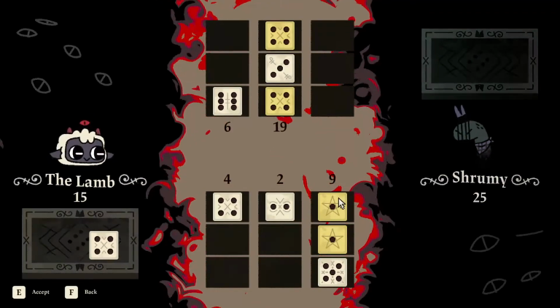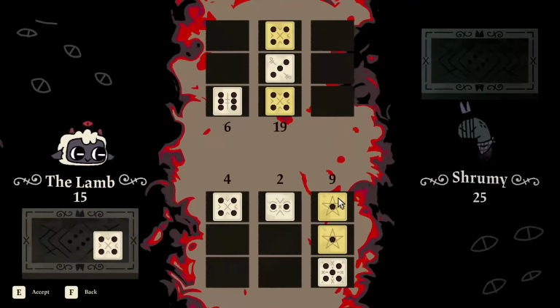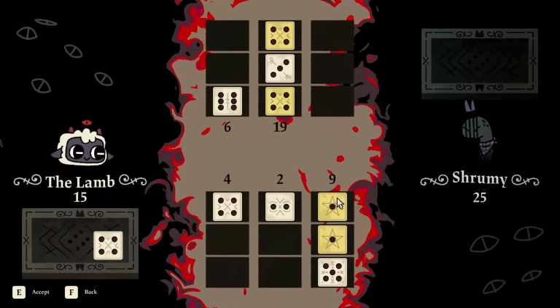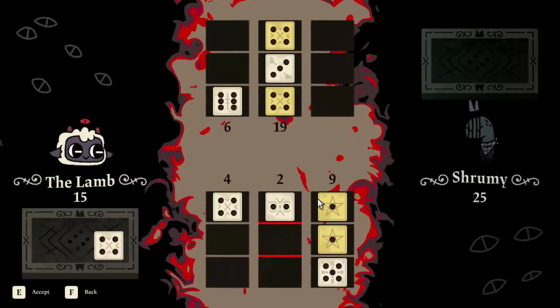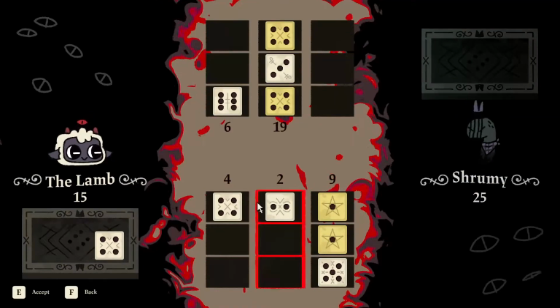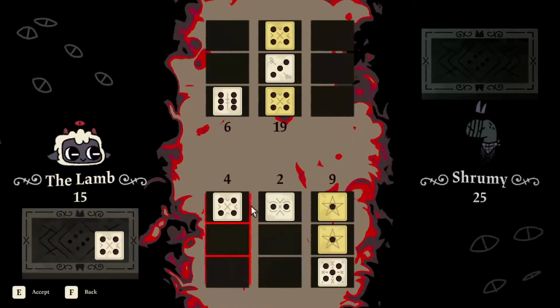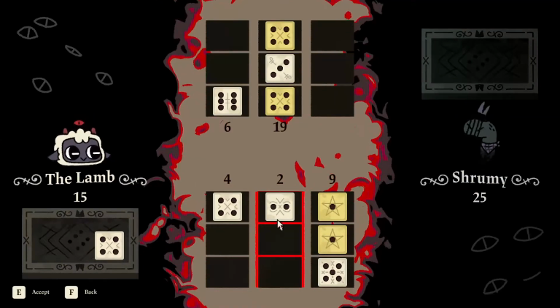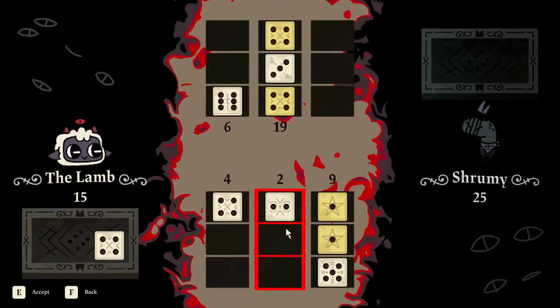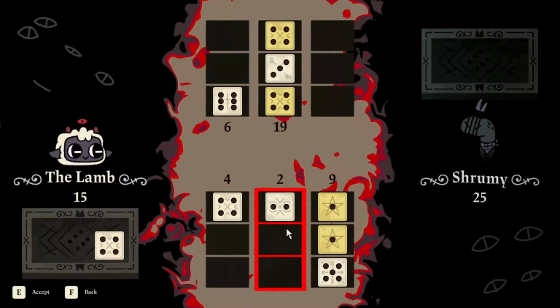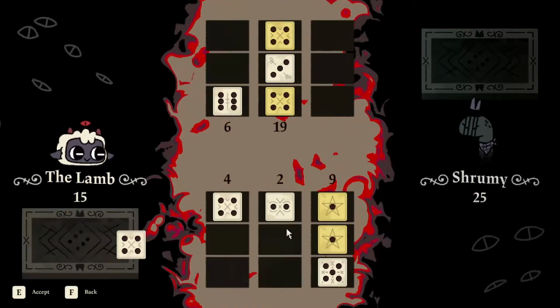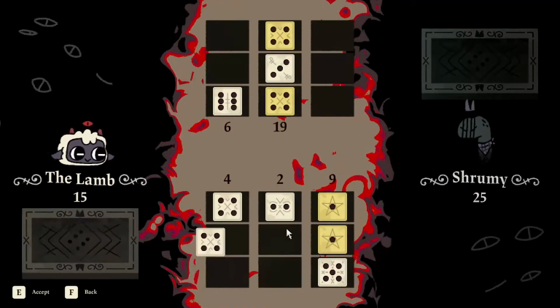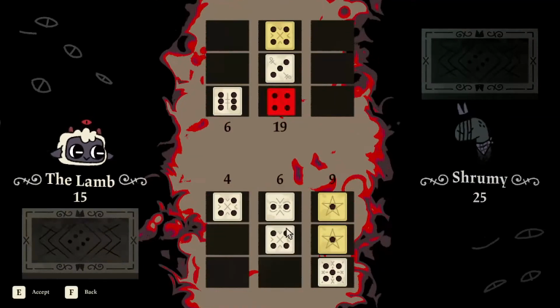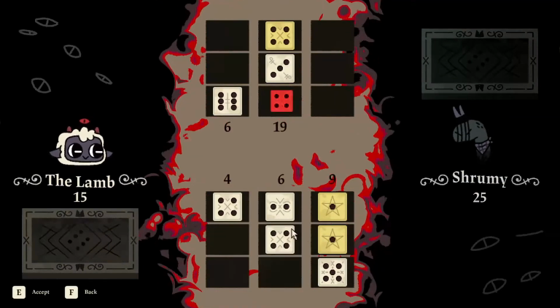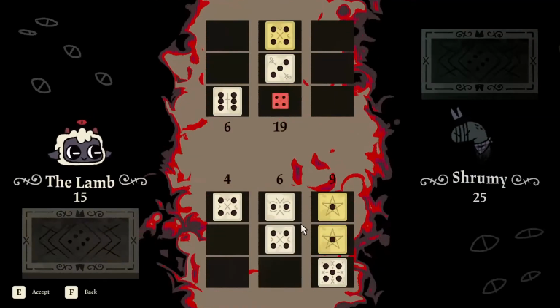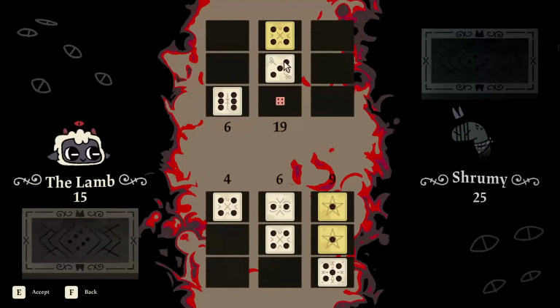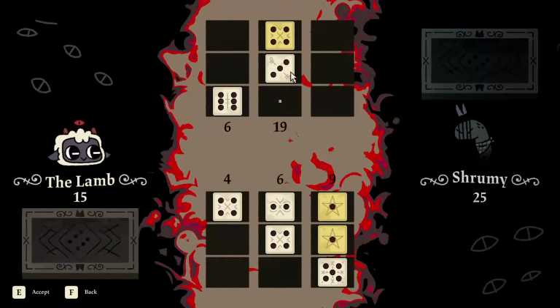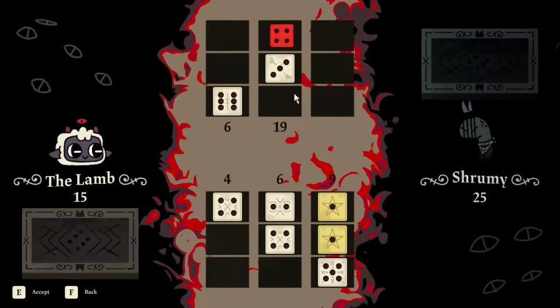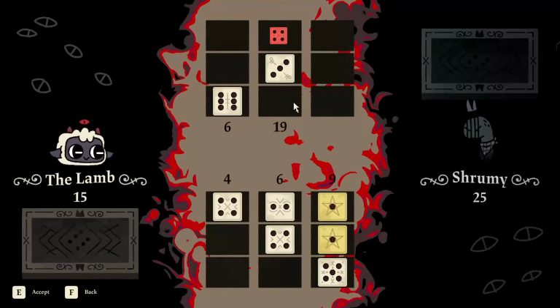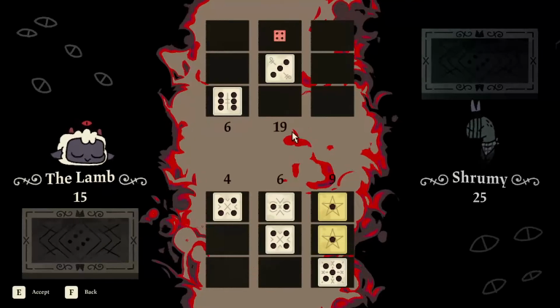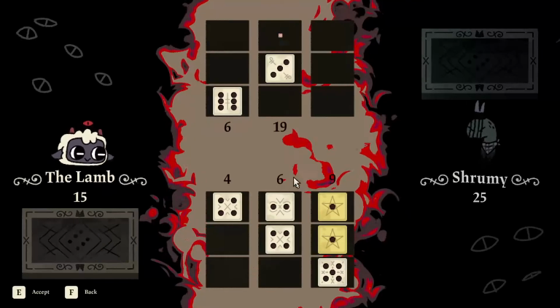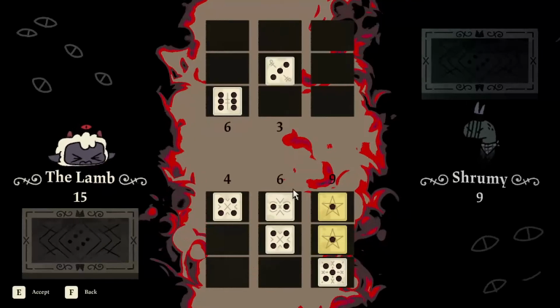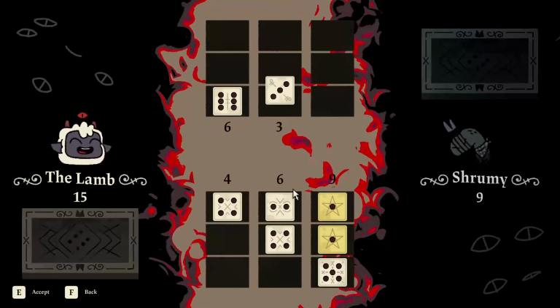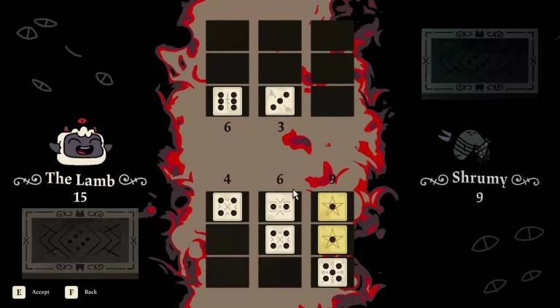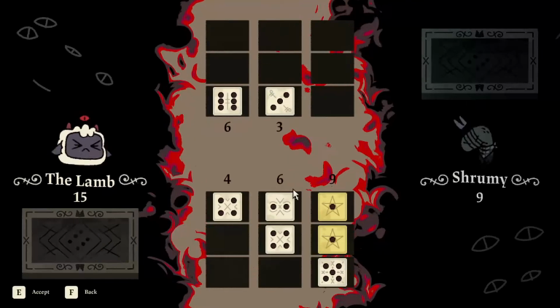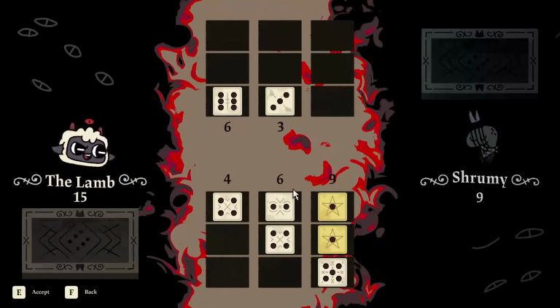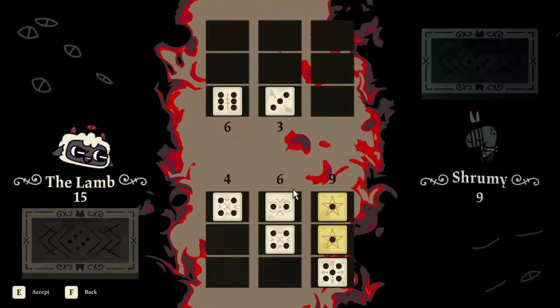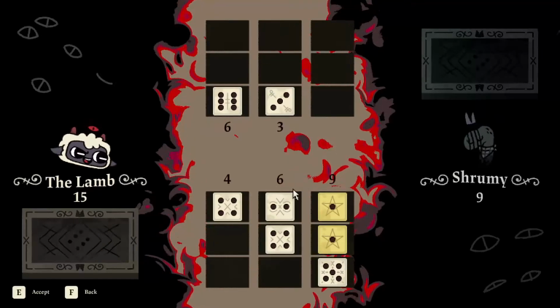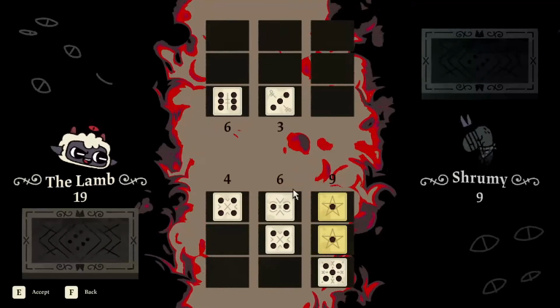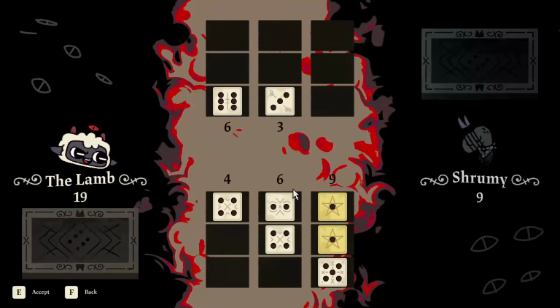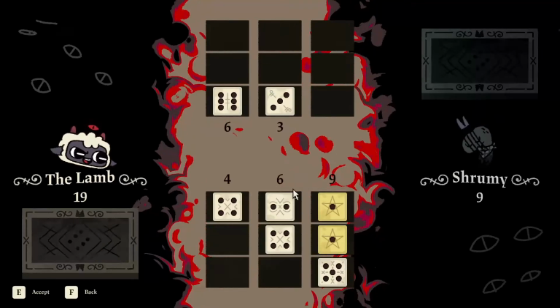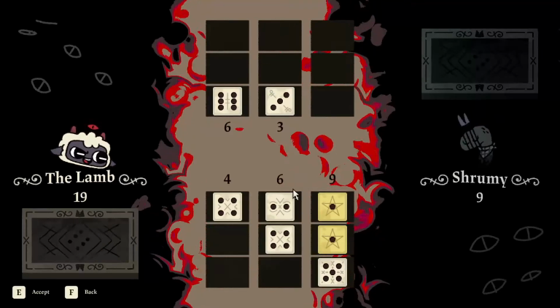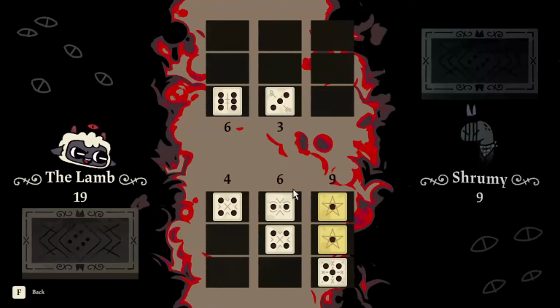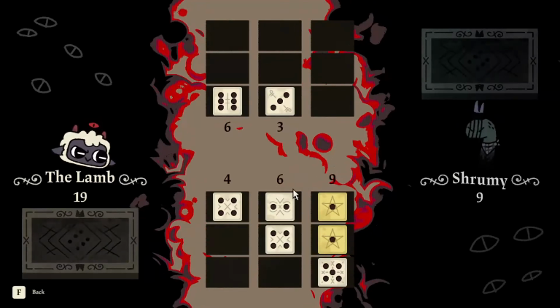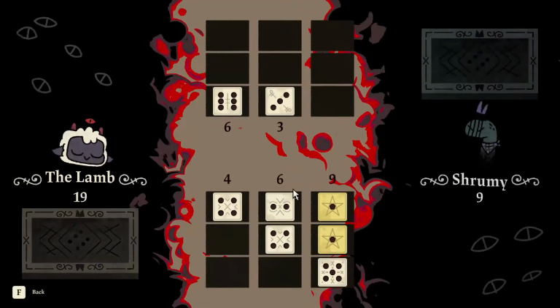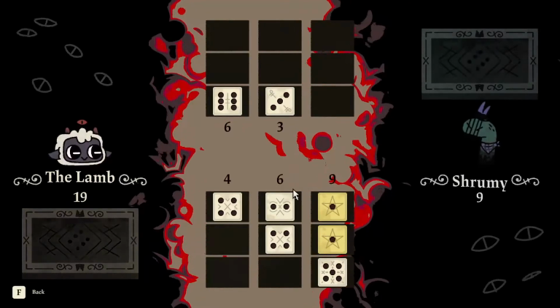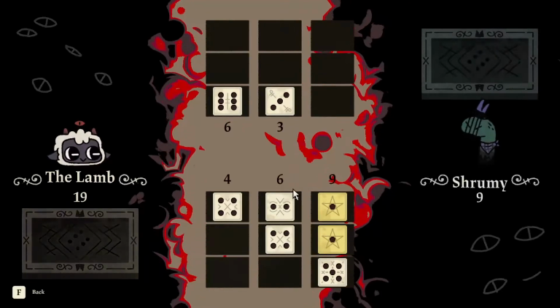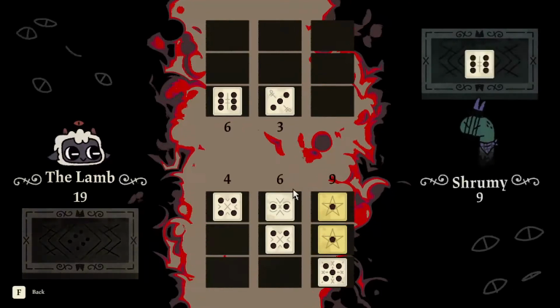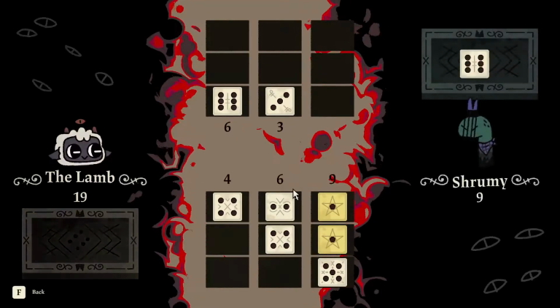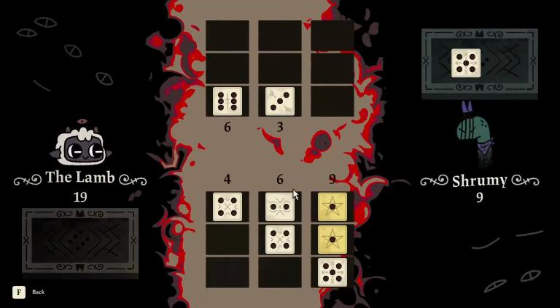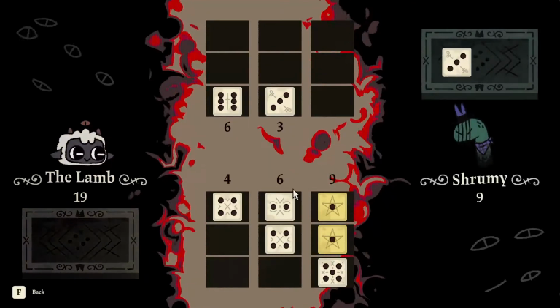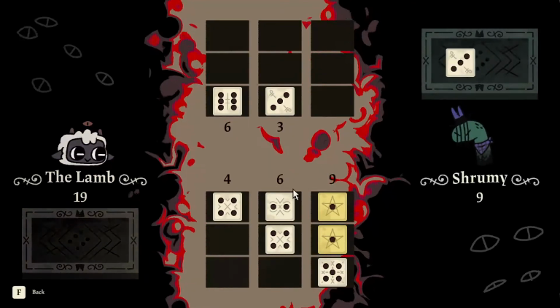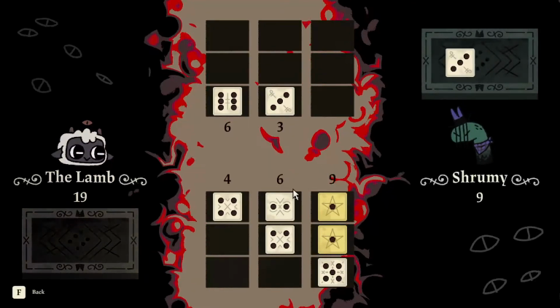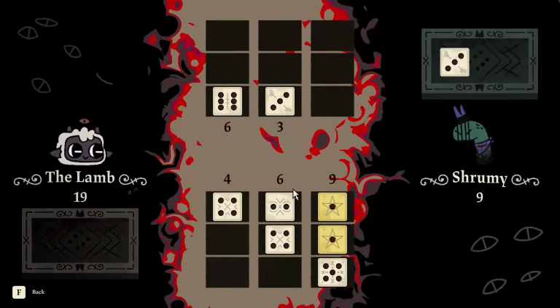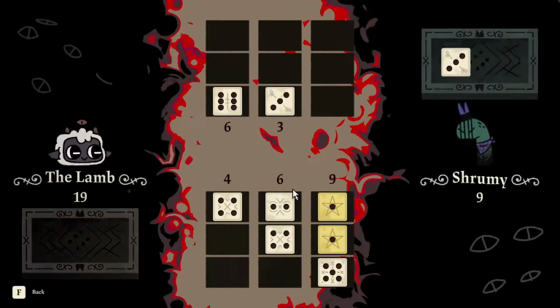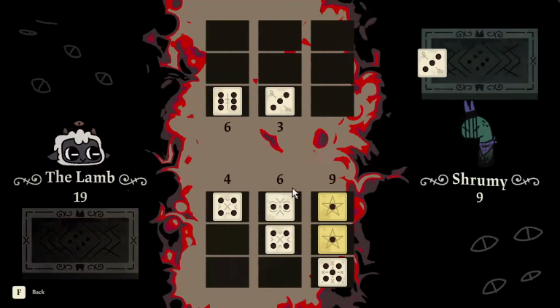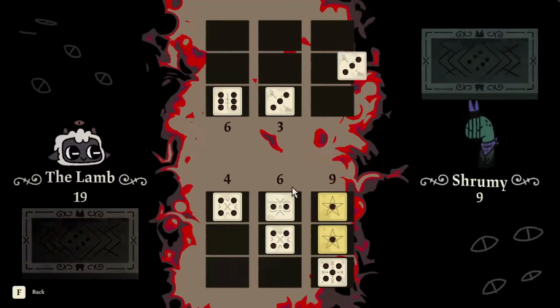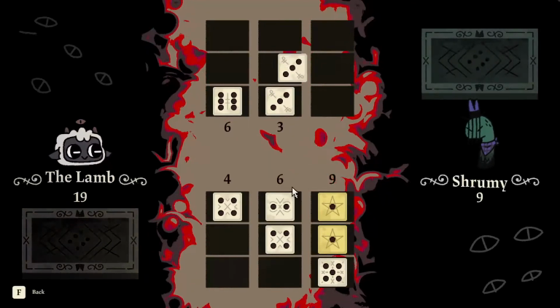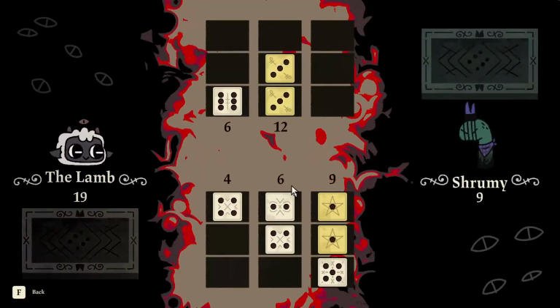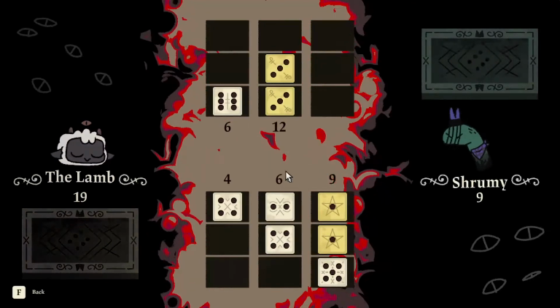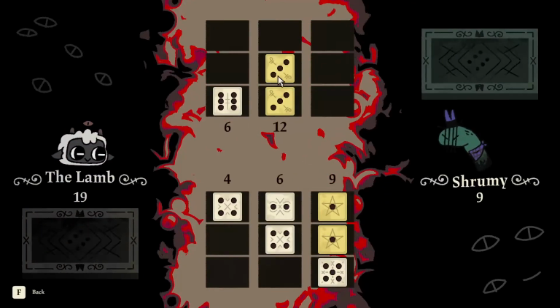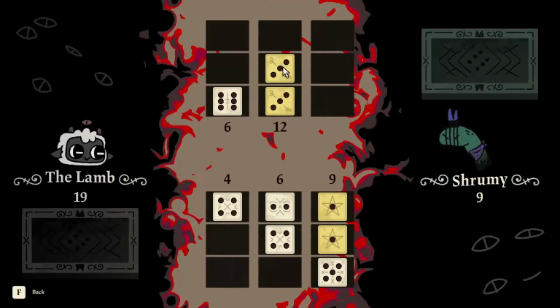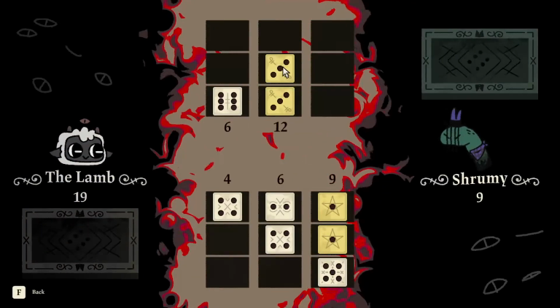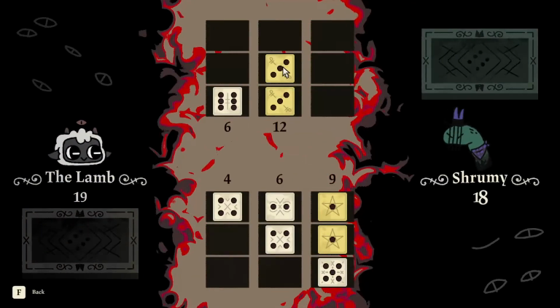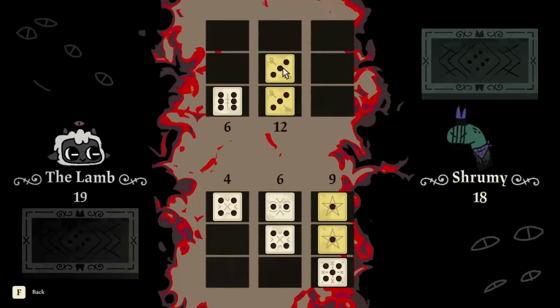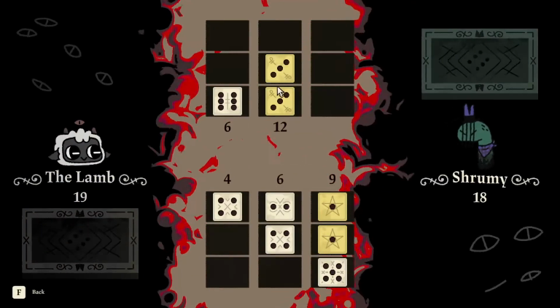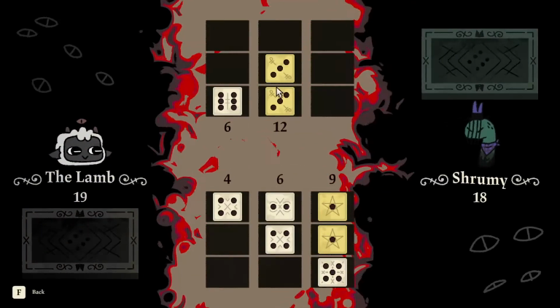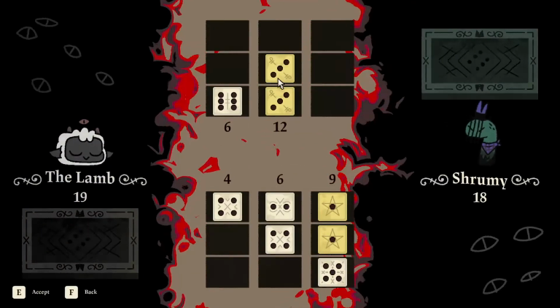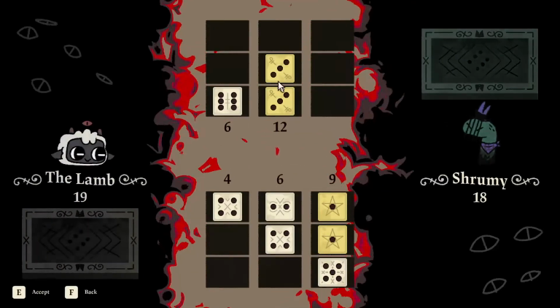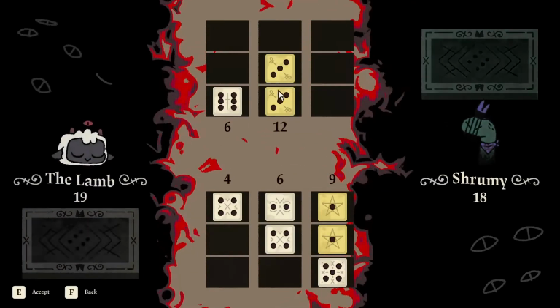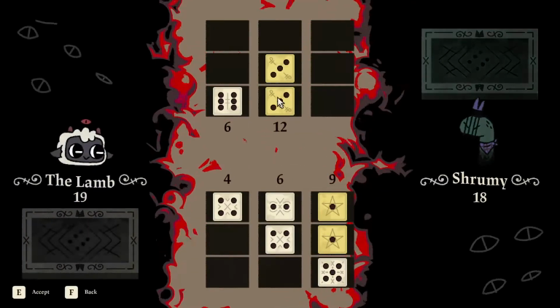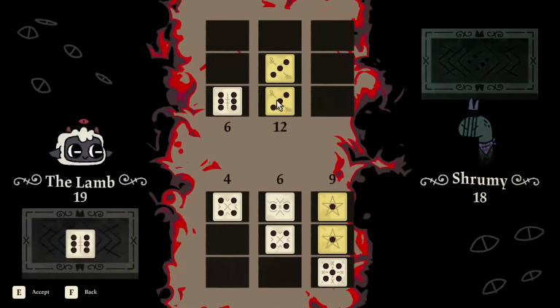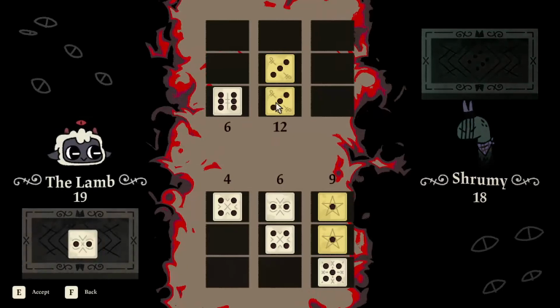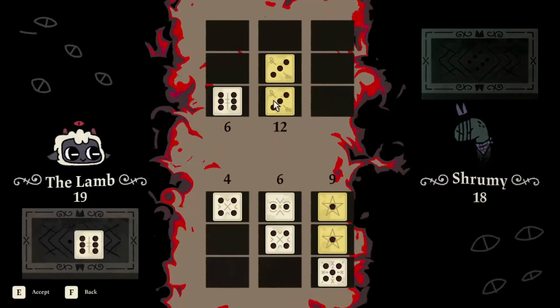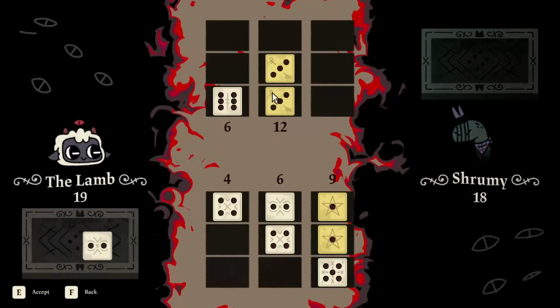We'll play a 4 in the middle to destroy his 4s. He plays a 3 — obviously he's going to put it there.